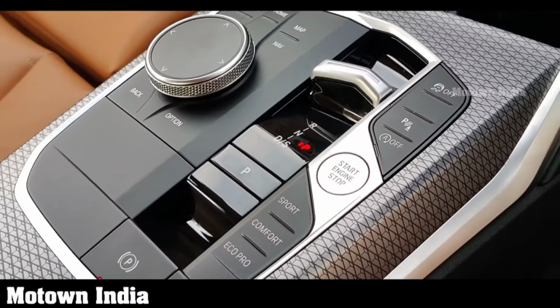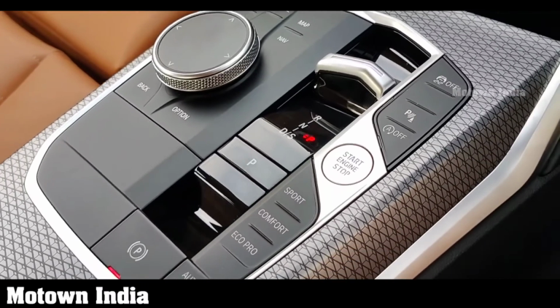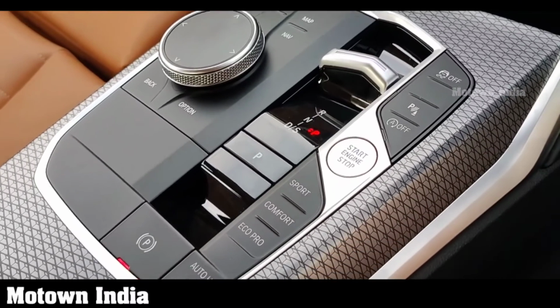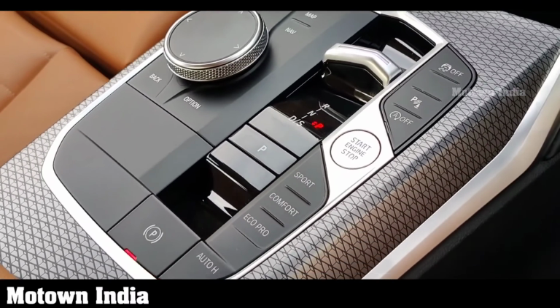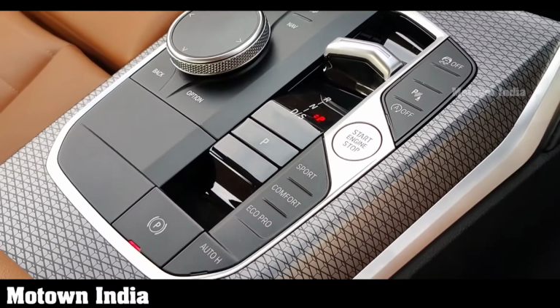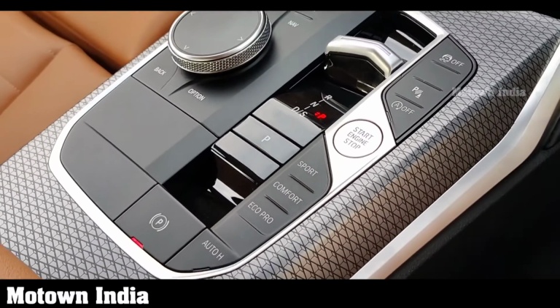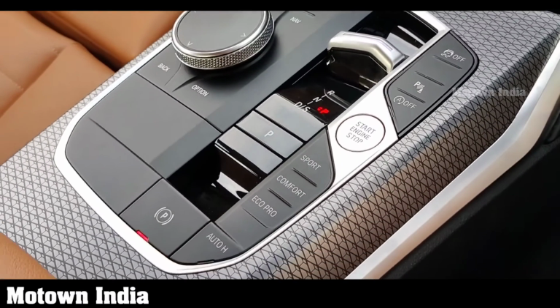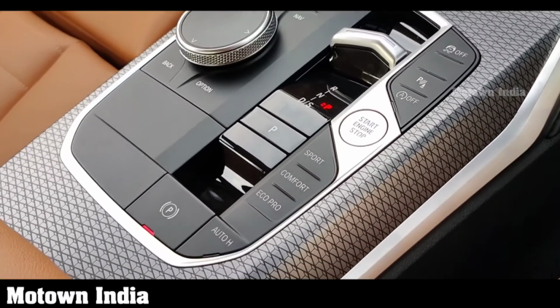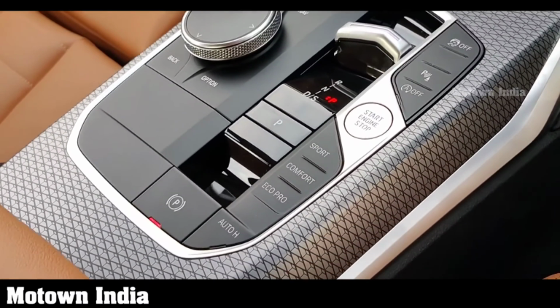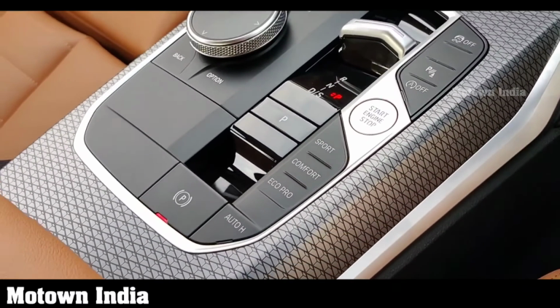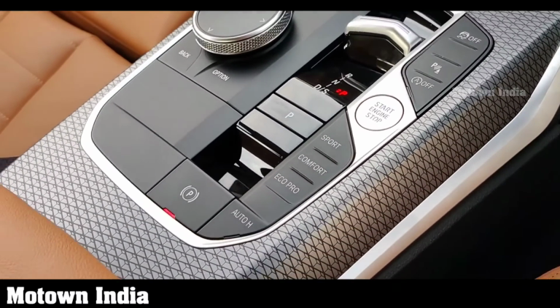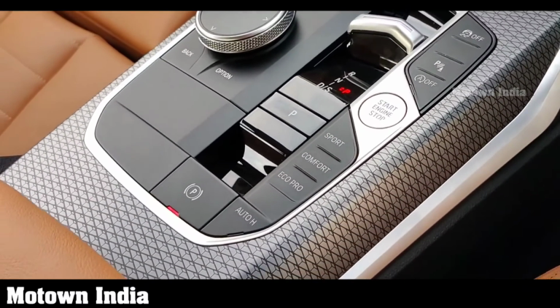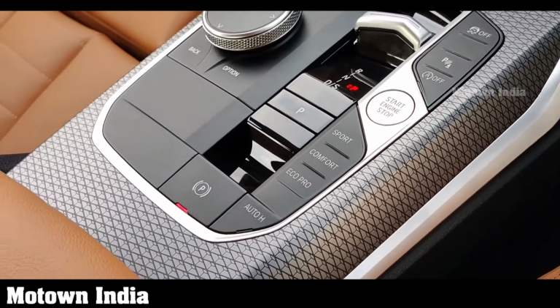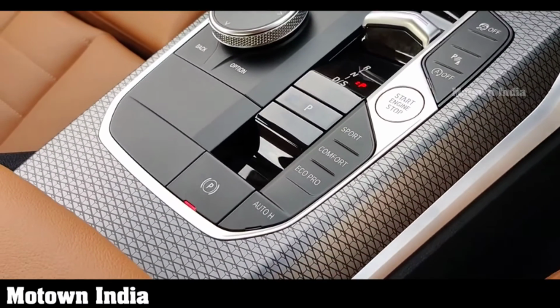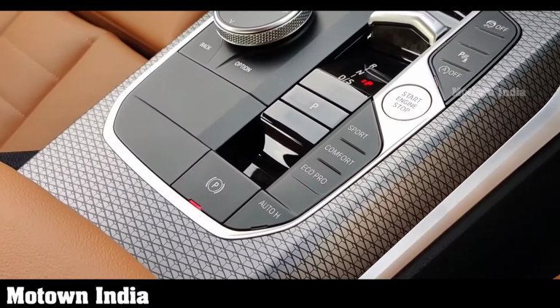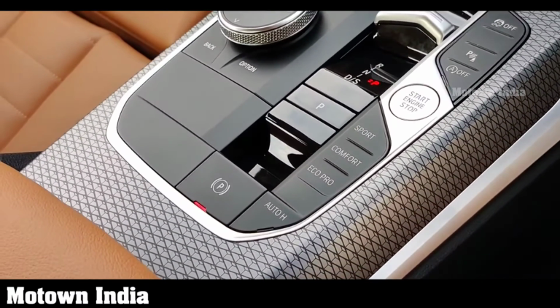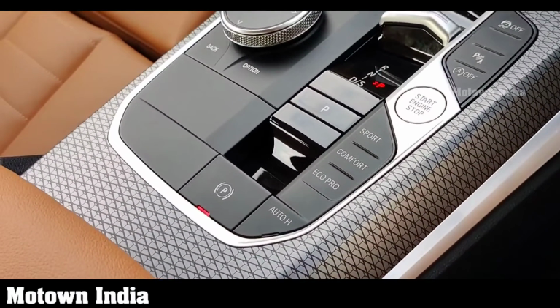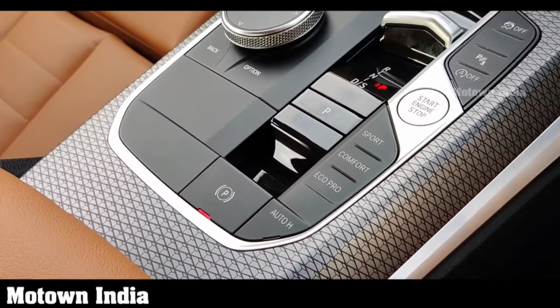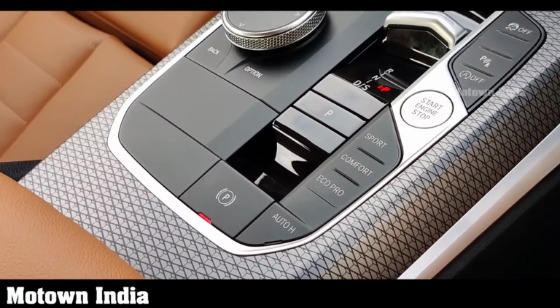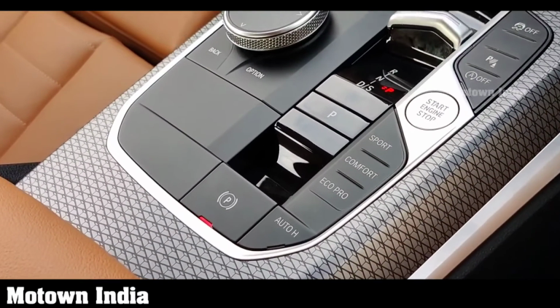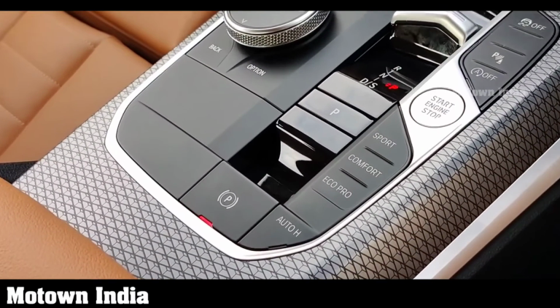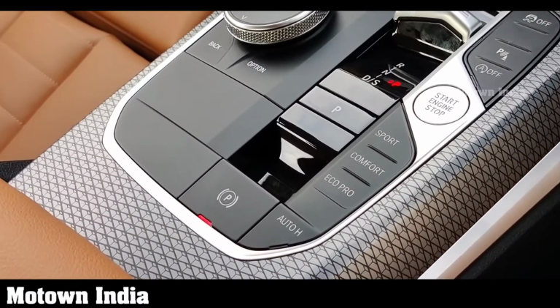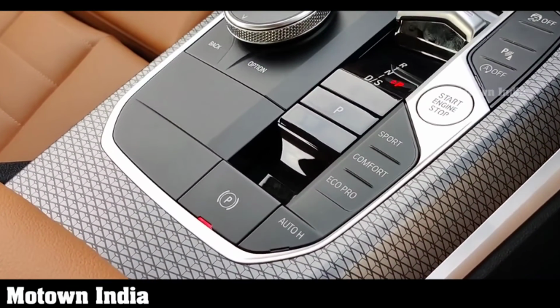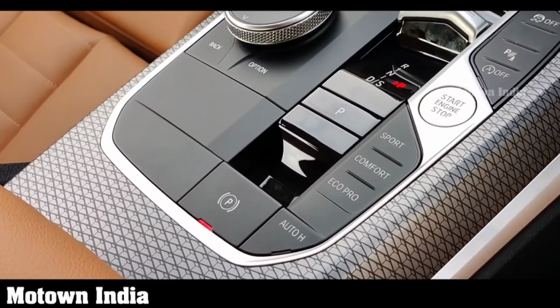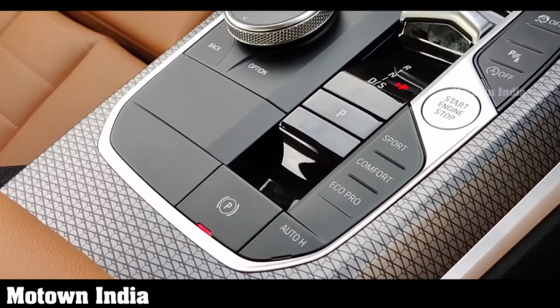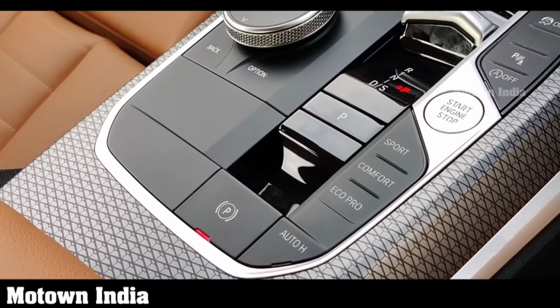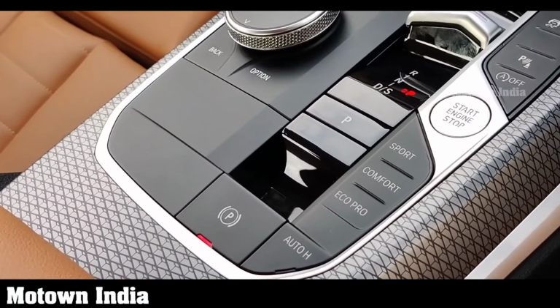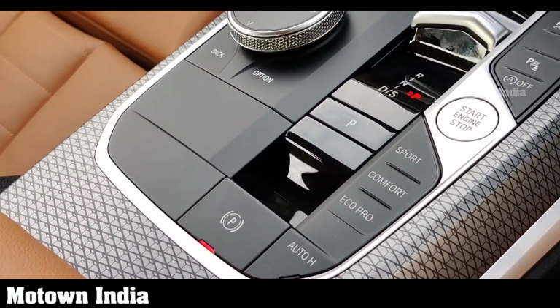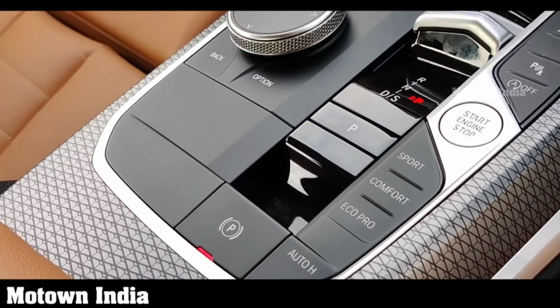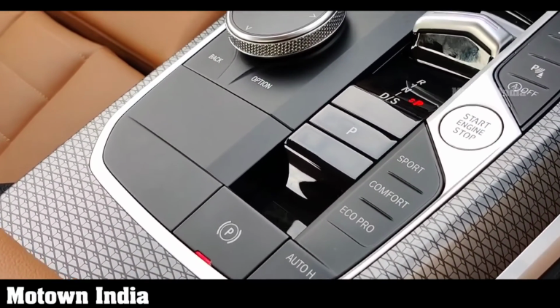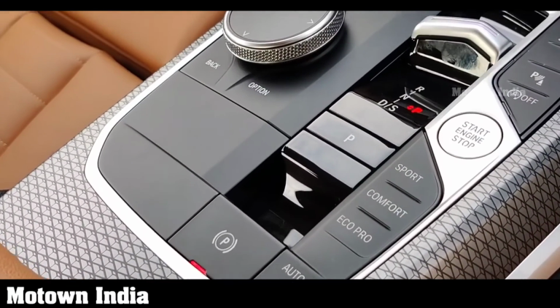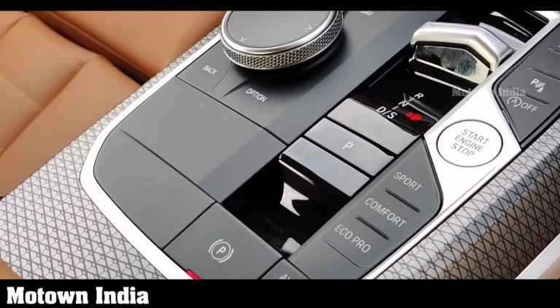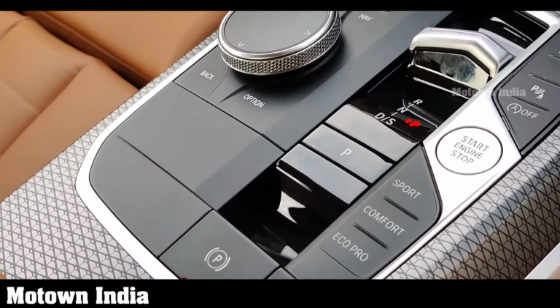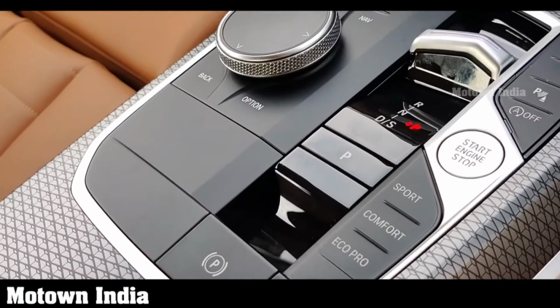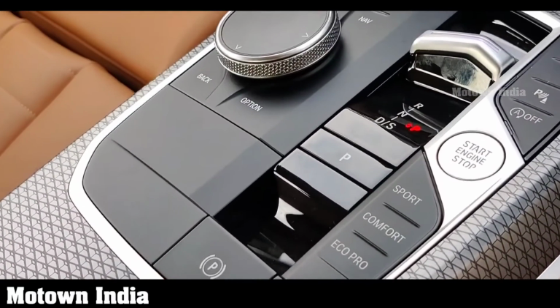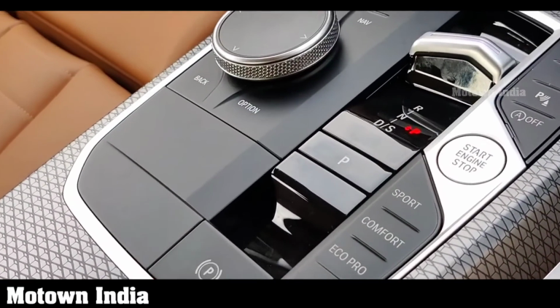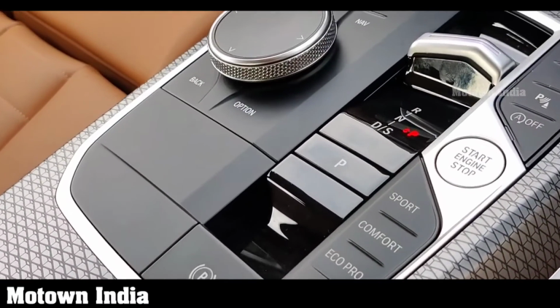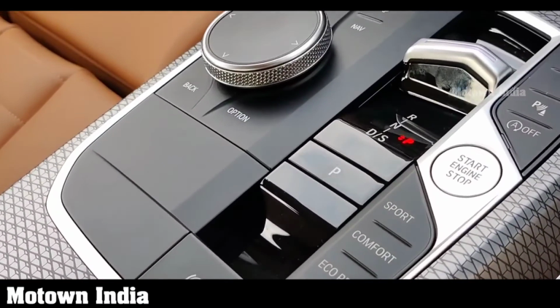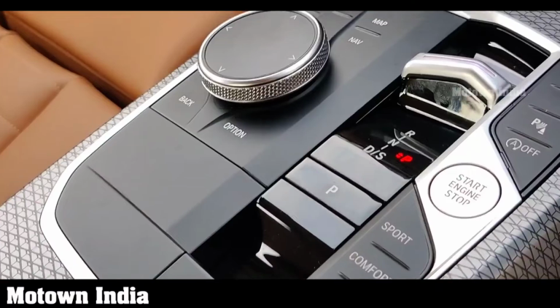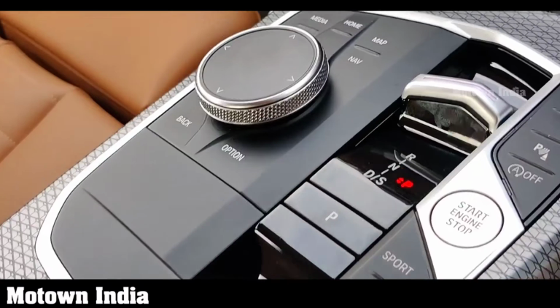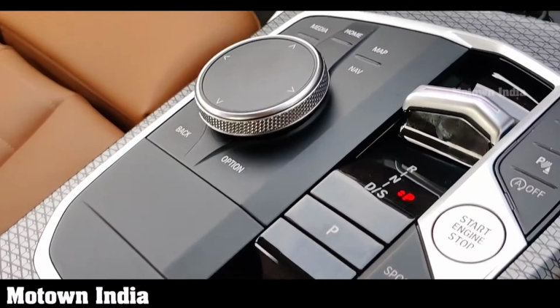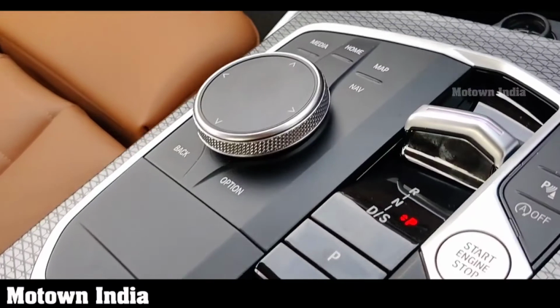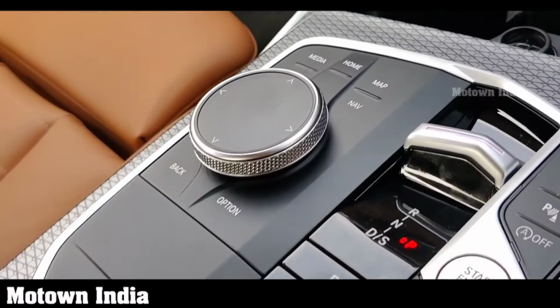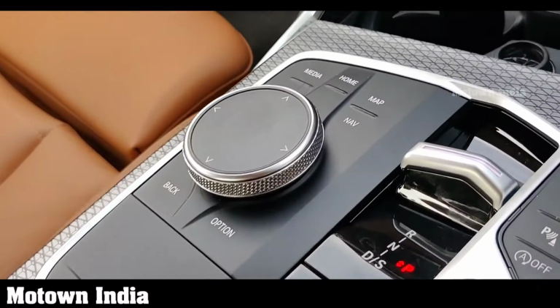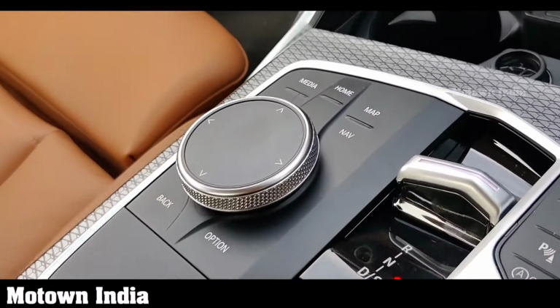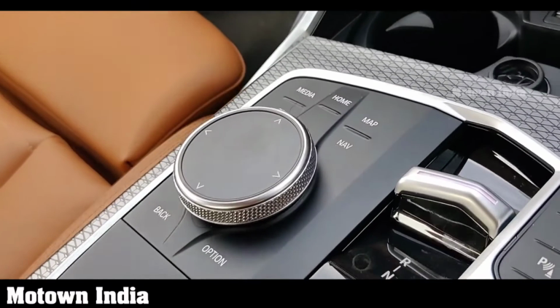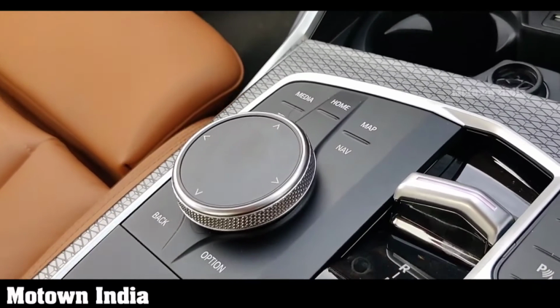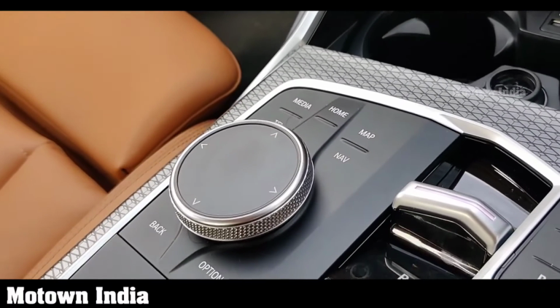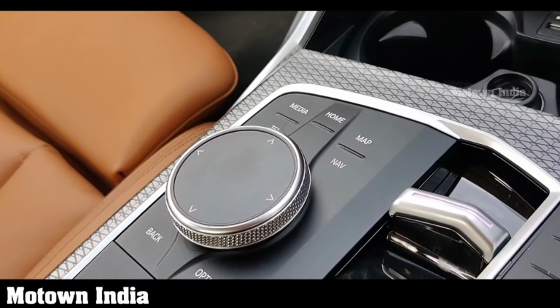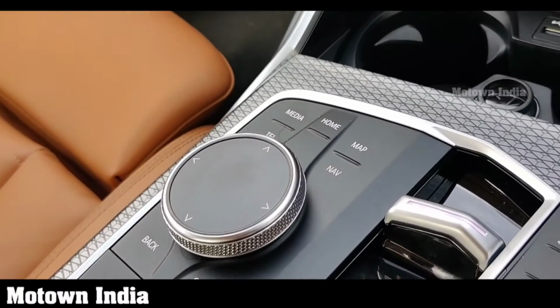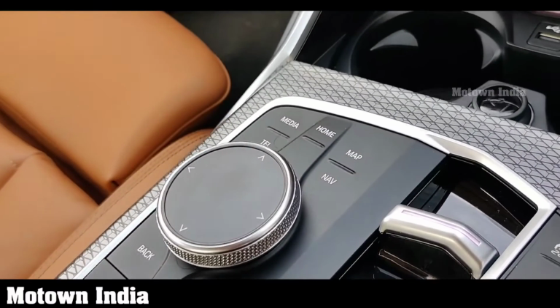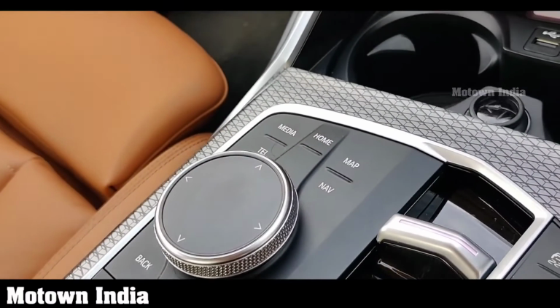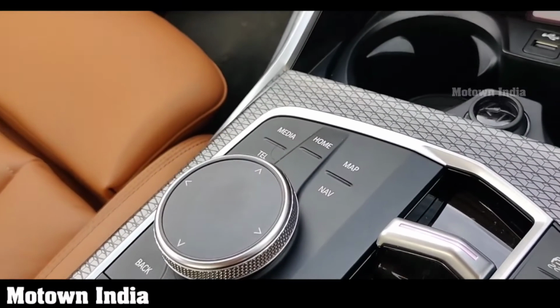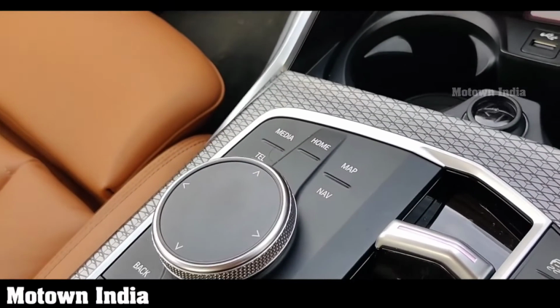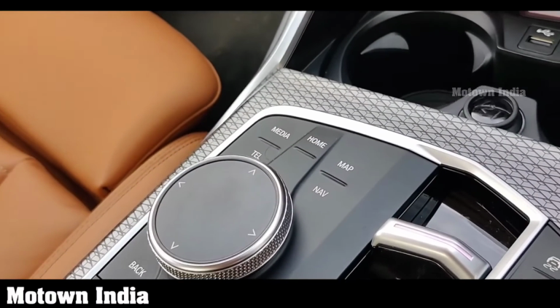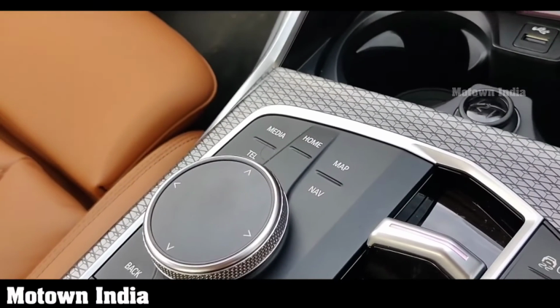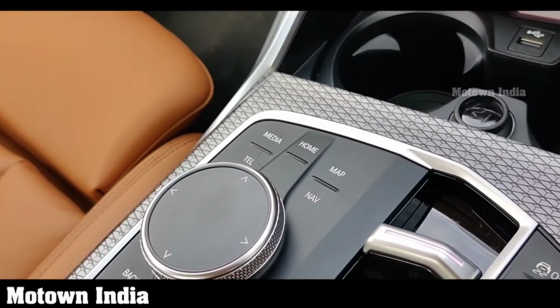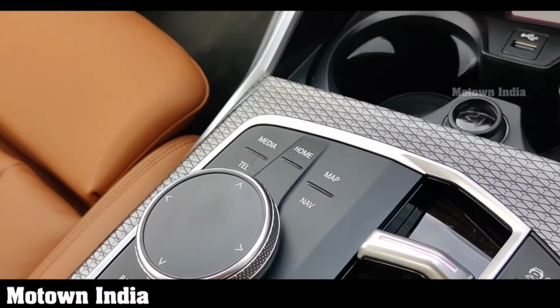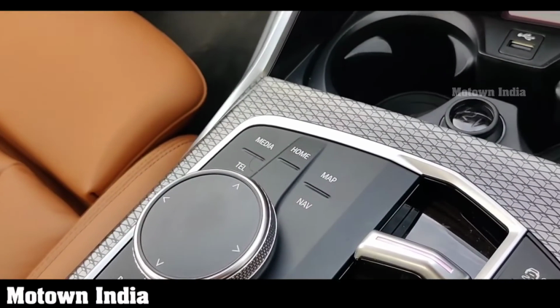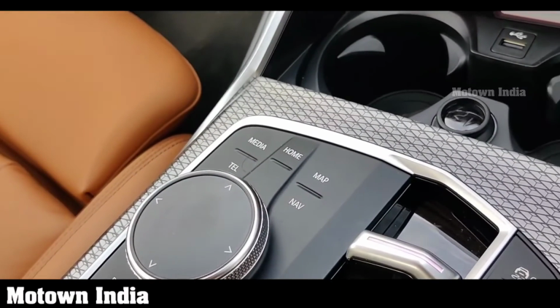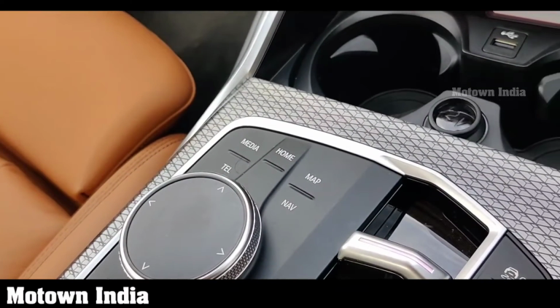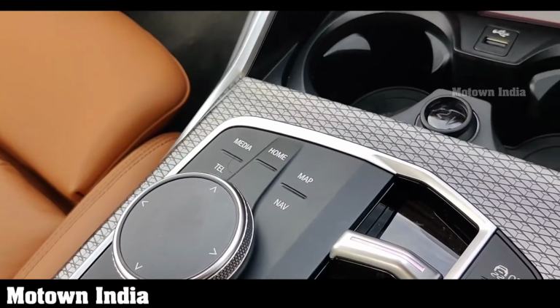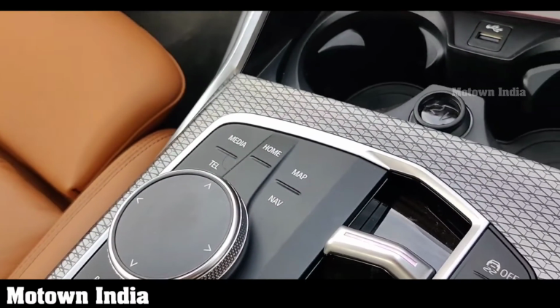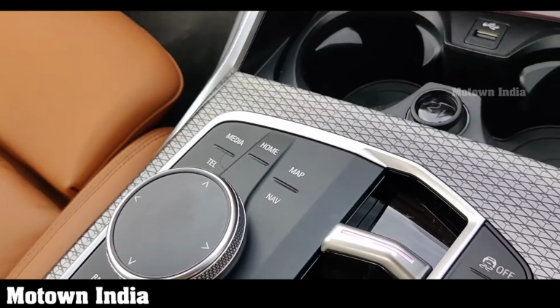On the center console, positioned here are the start-stop button, iDrive controller, driving experience control buttons, parking brake, and other vehicle function controls. The classically designed control panel features additional touch-controlled surfaces.